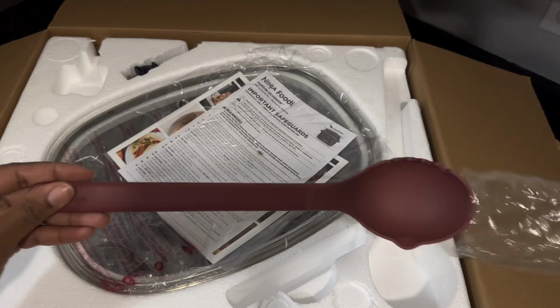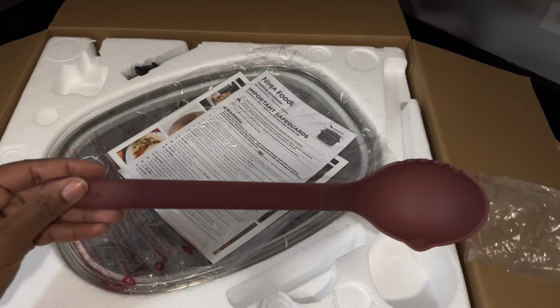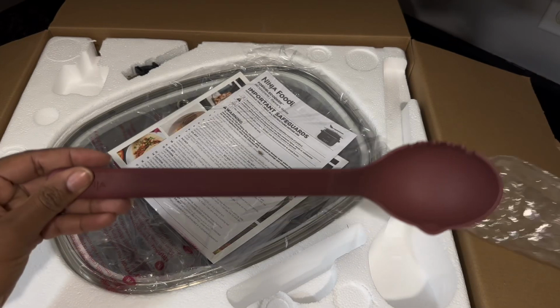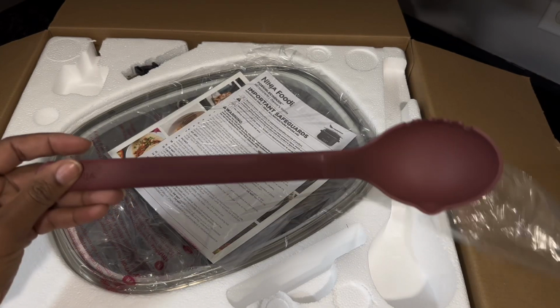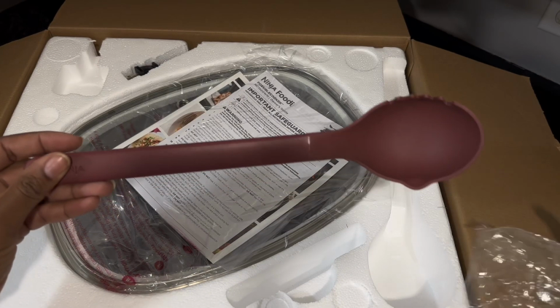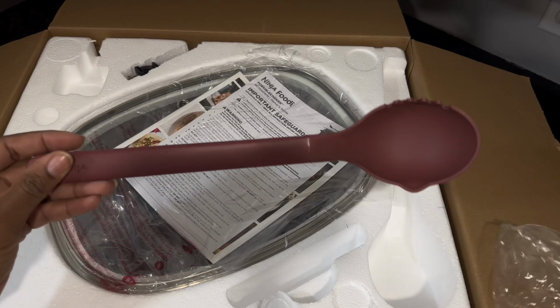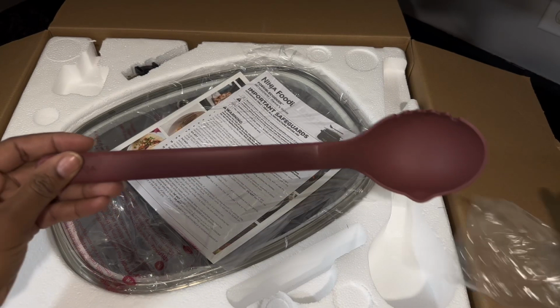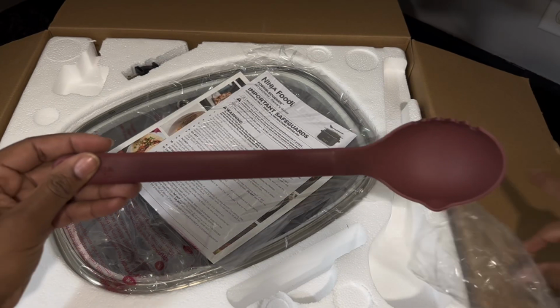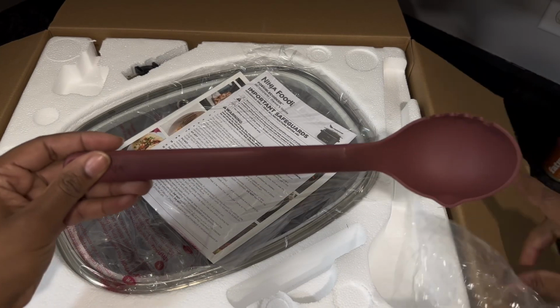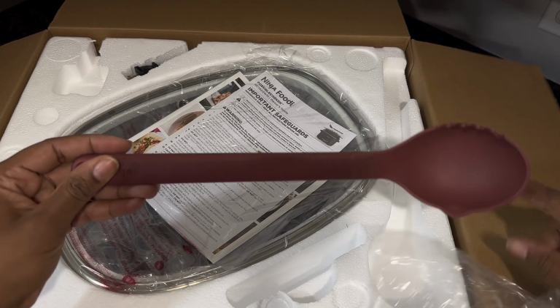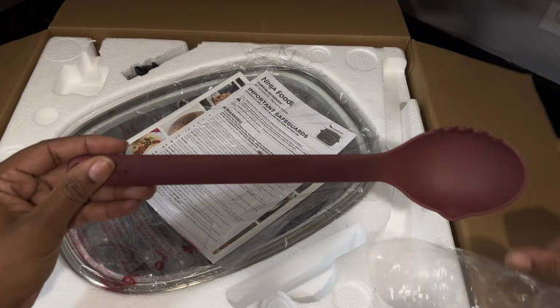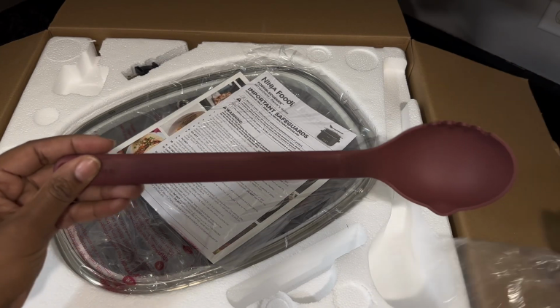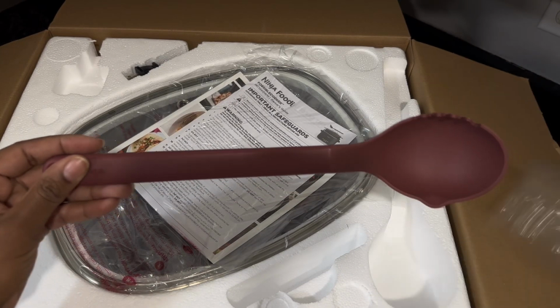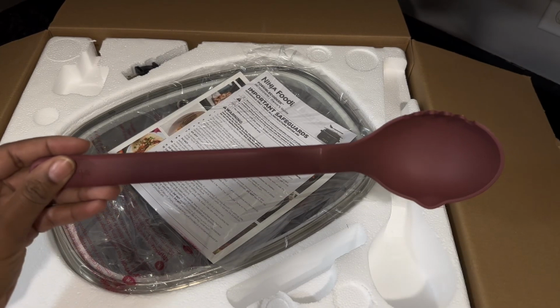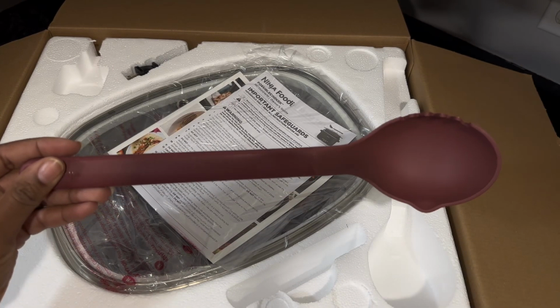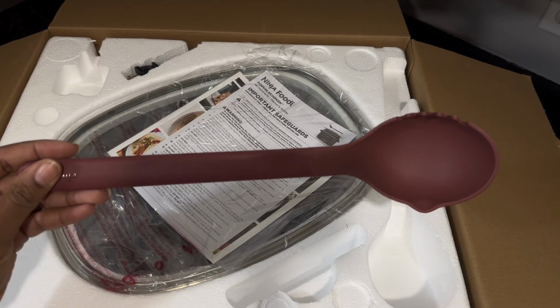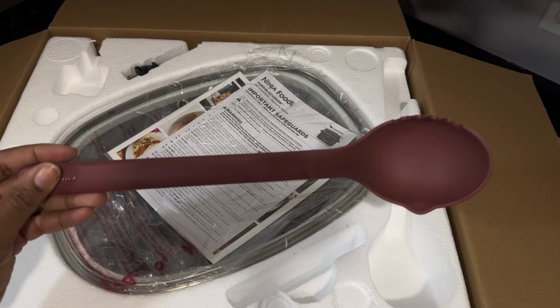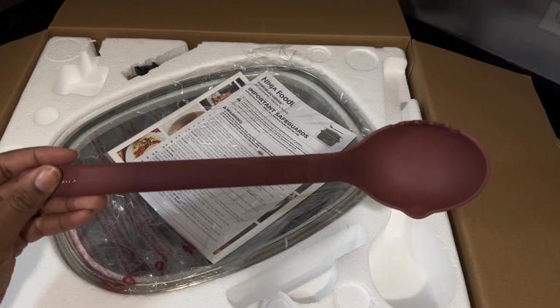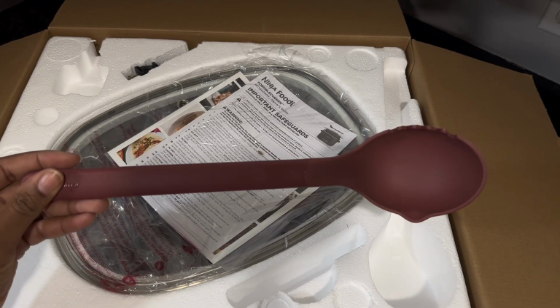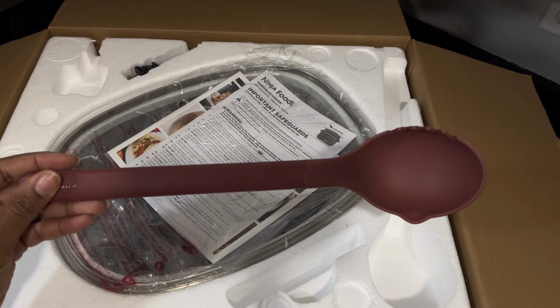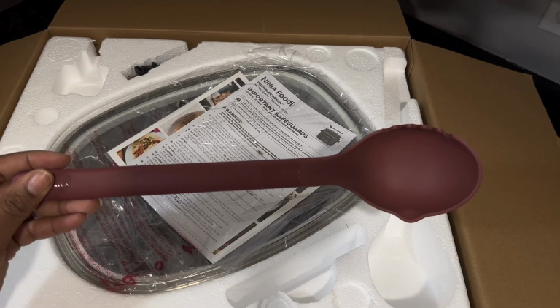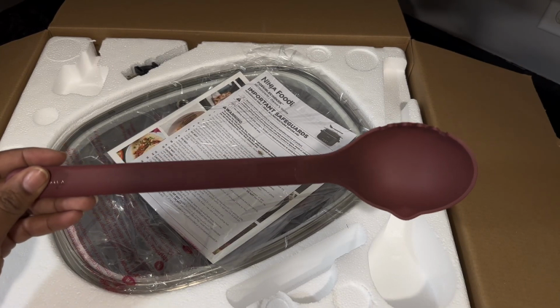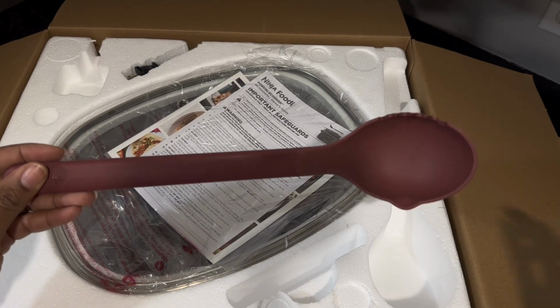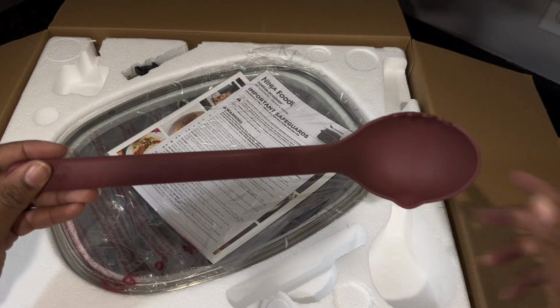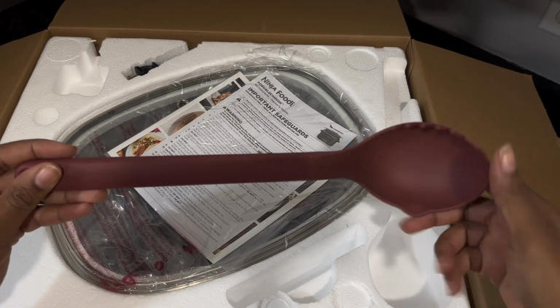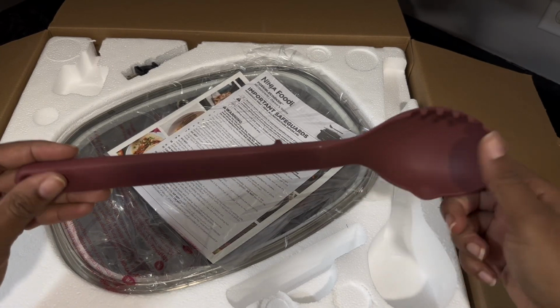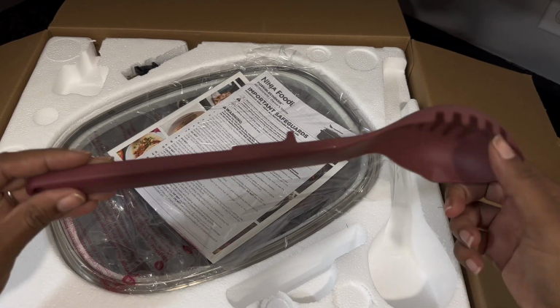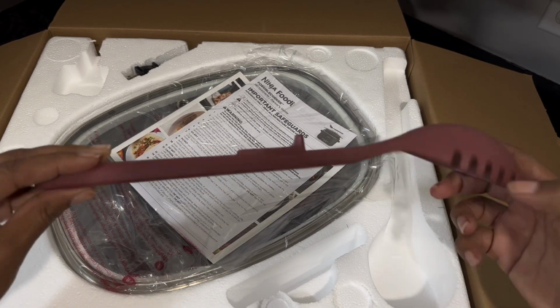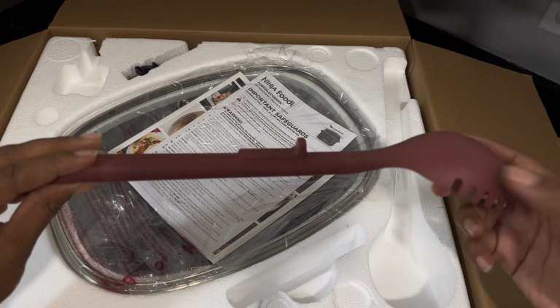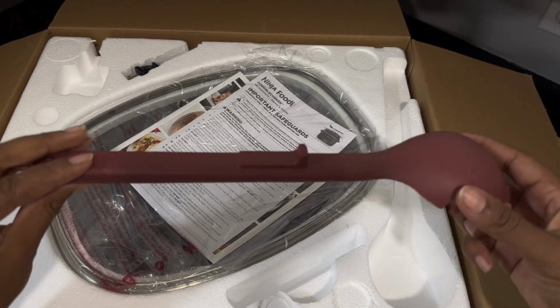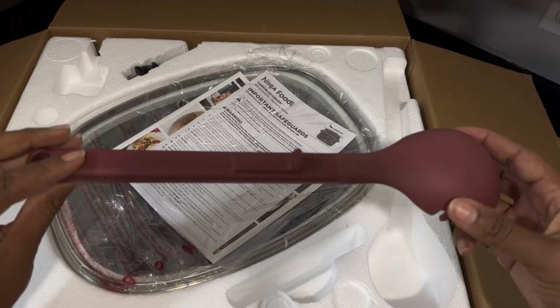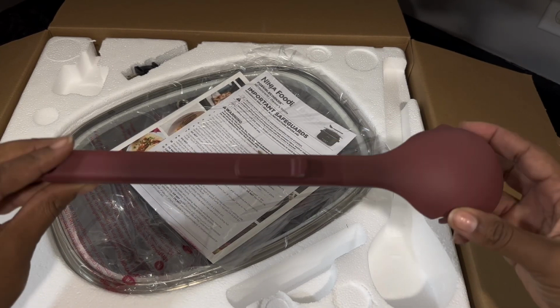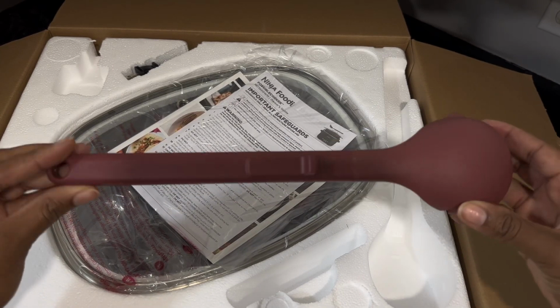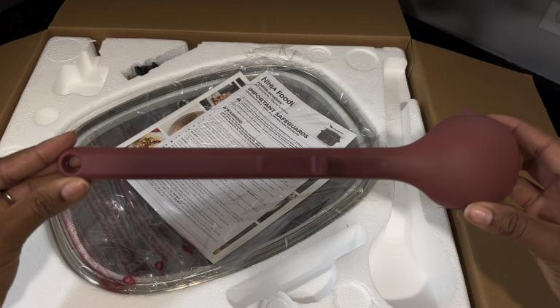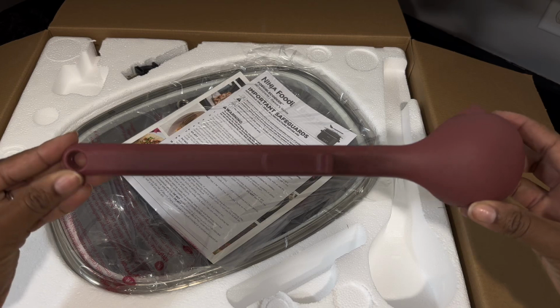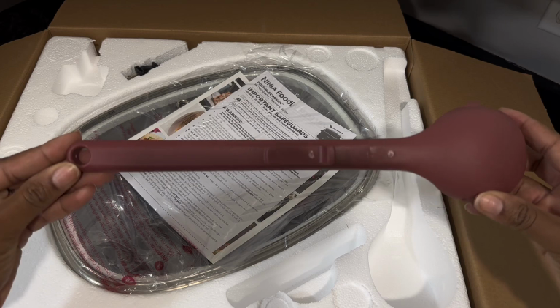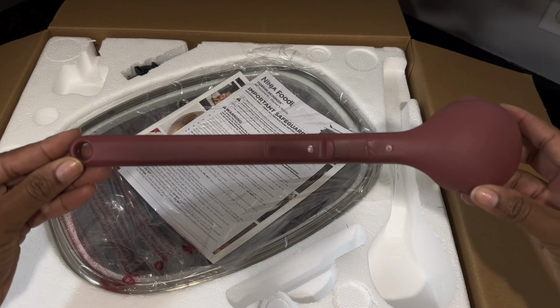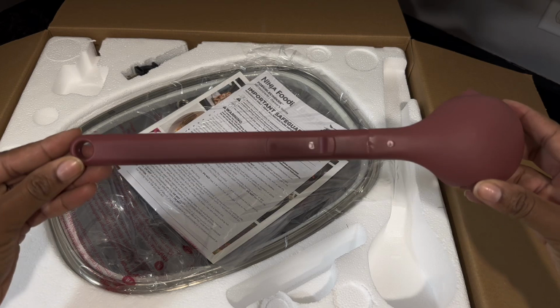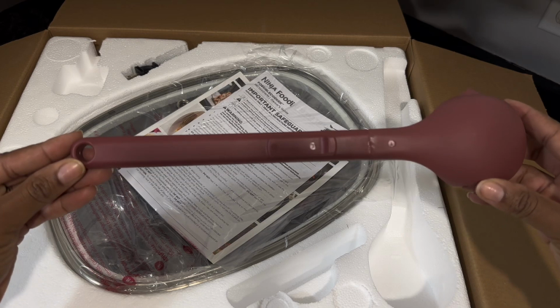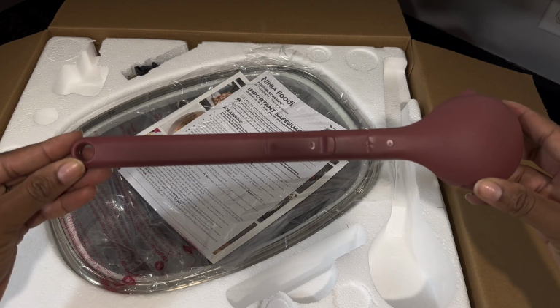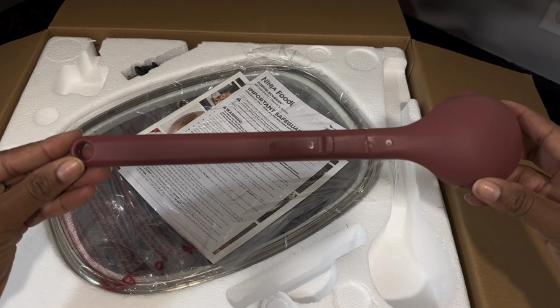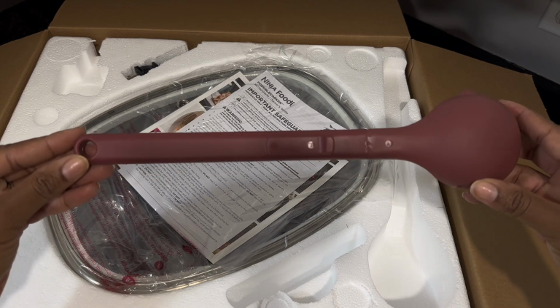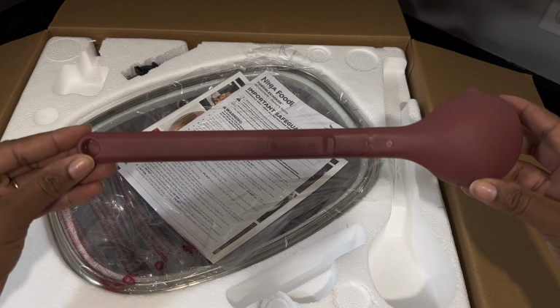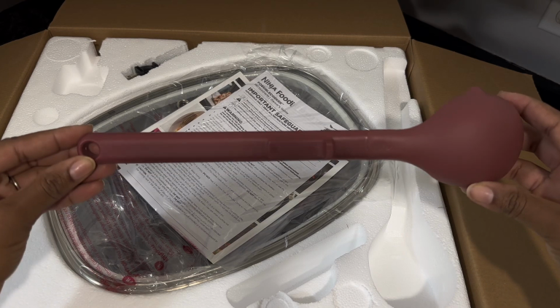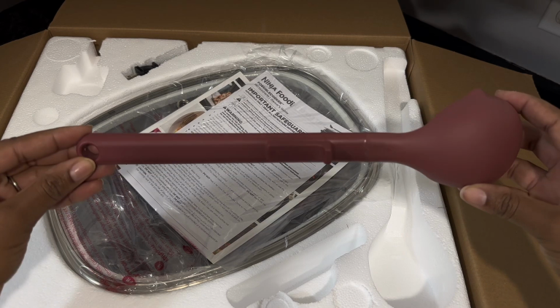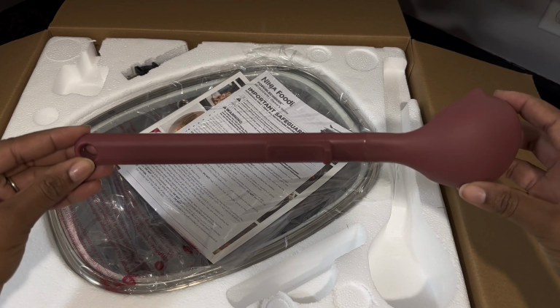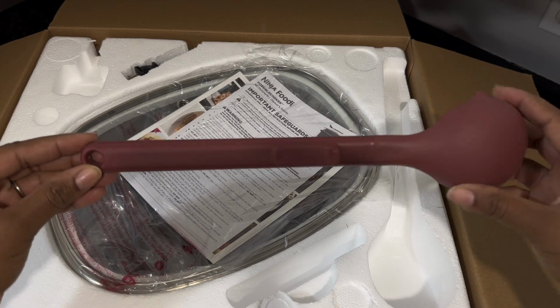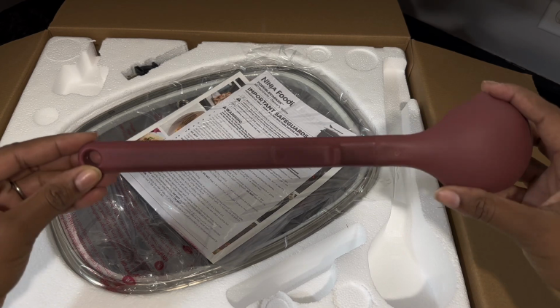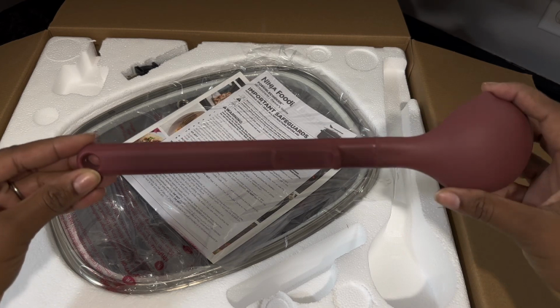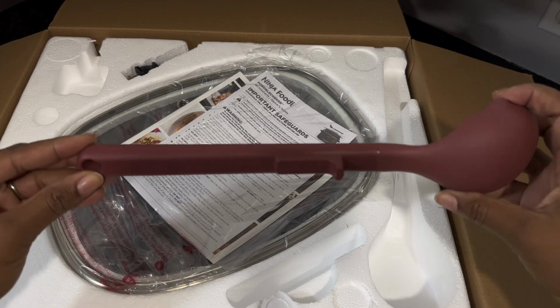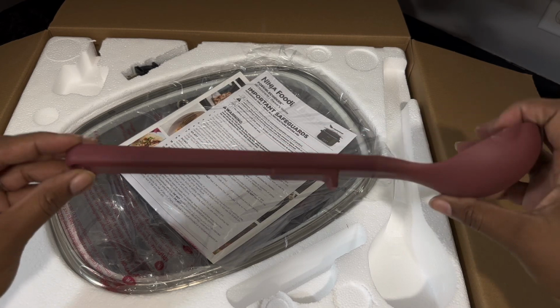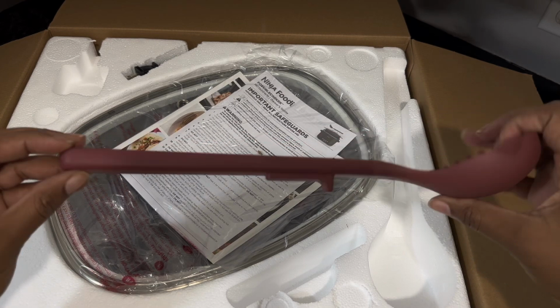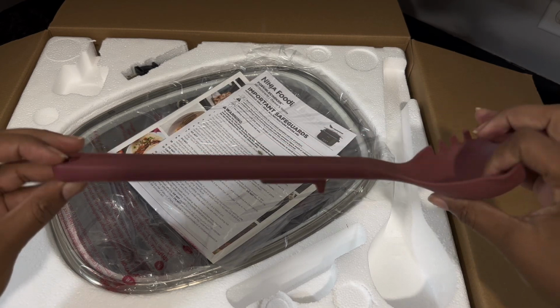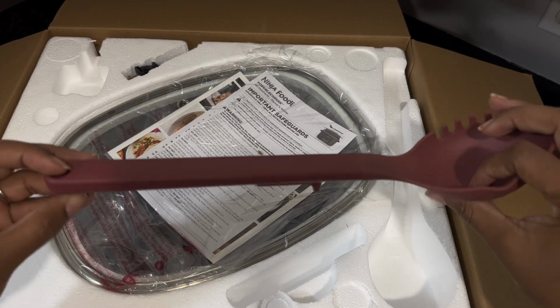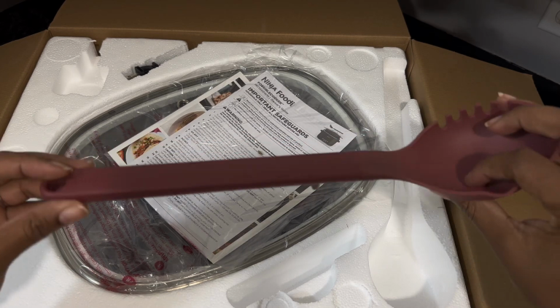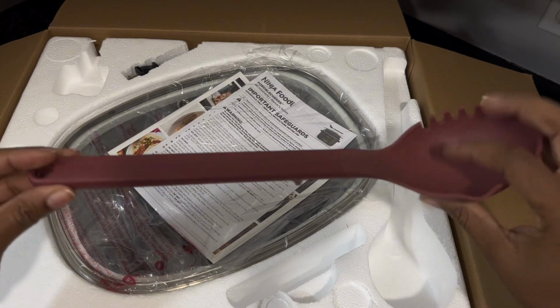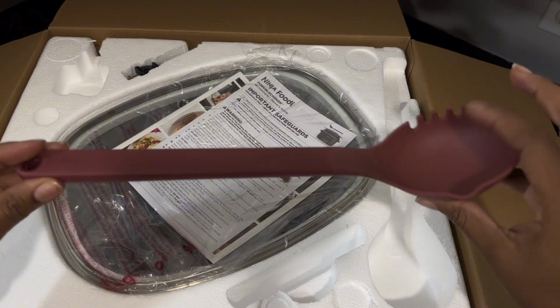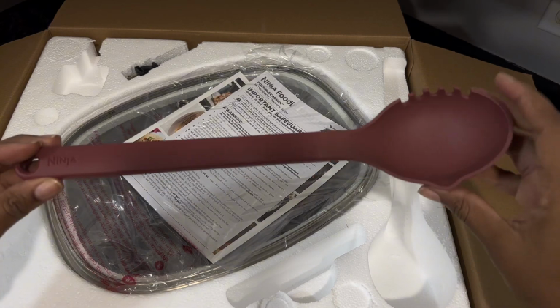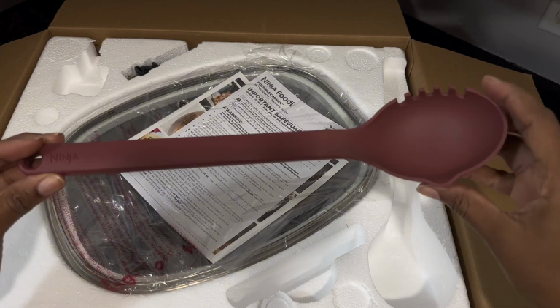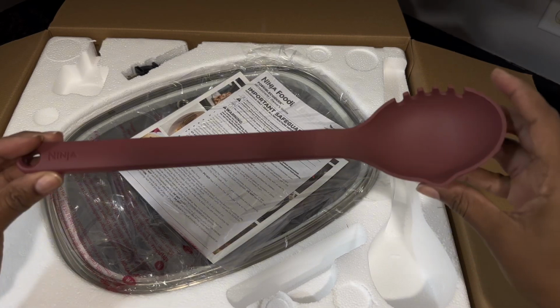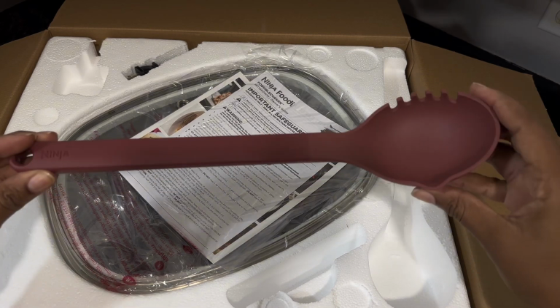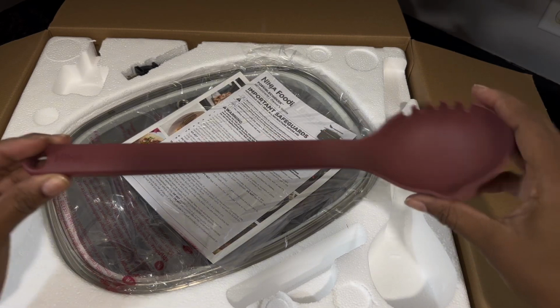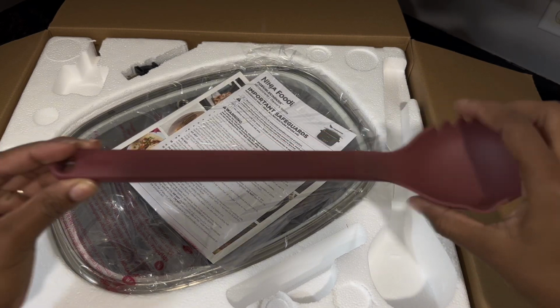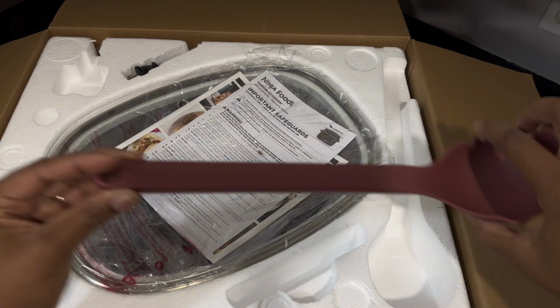On top, you'll find the spoon that's supposed to fit nicely on the lid. It has a nice design and you can see the notch that's supposed to fit into the lid.